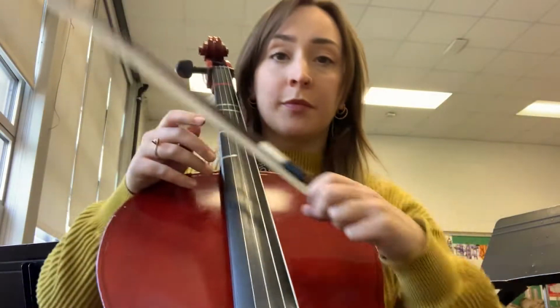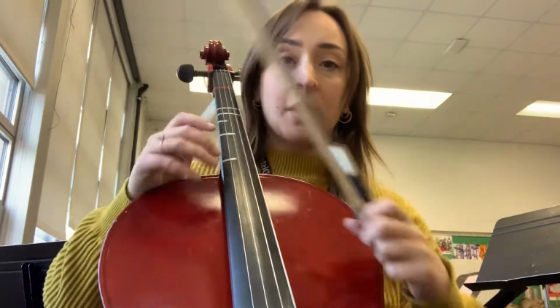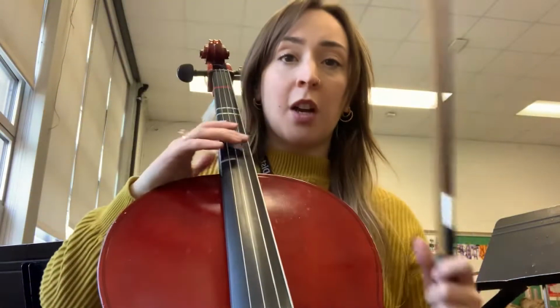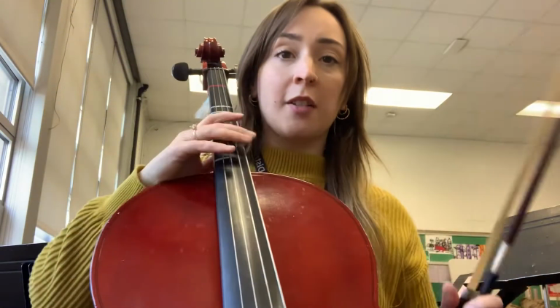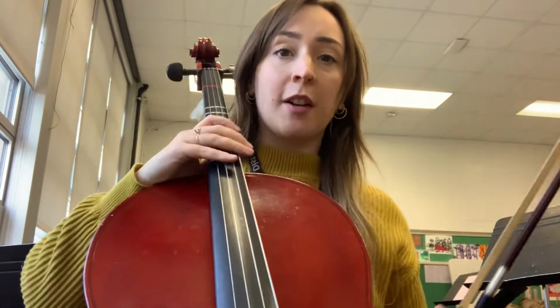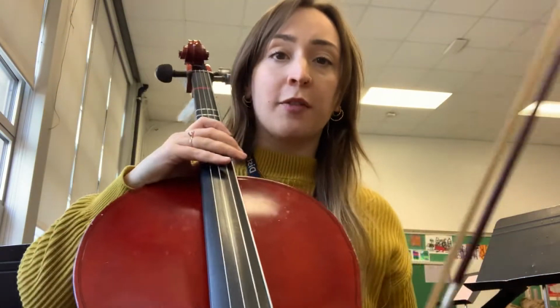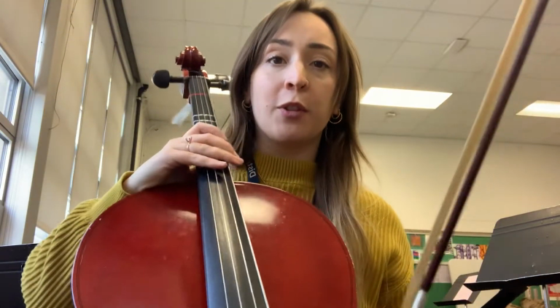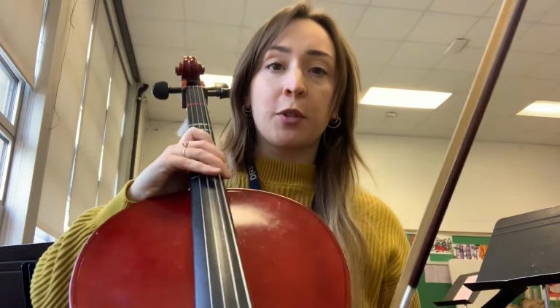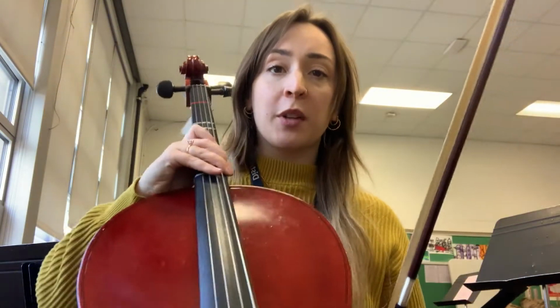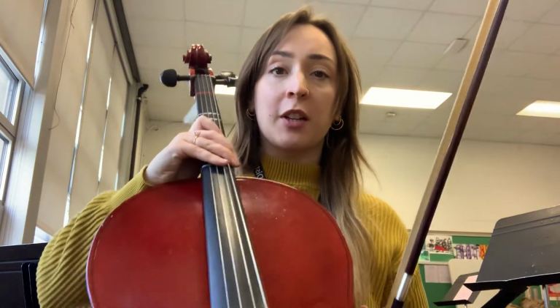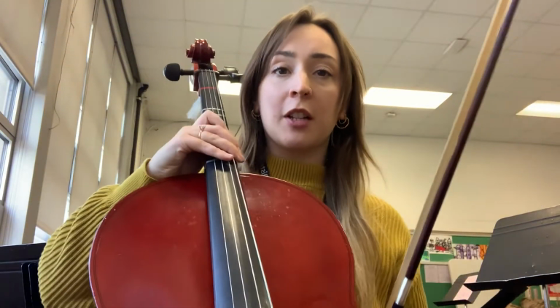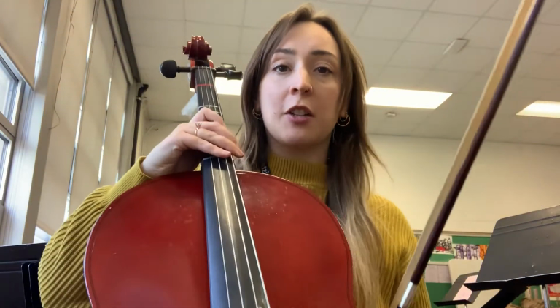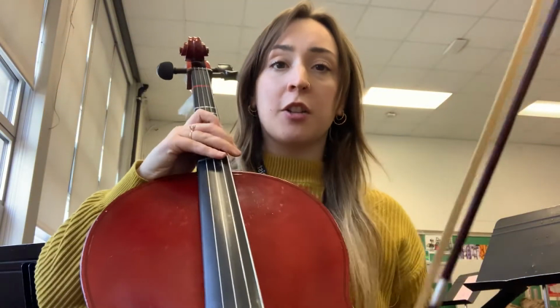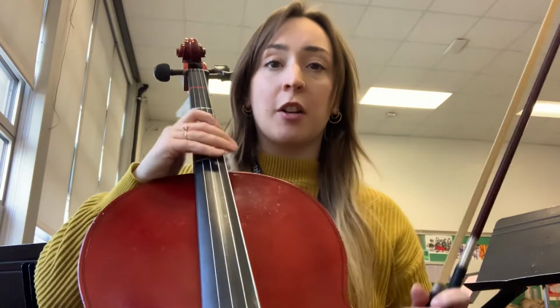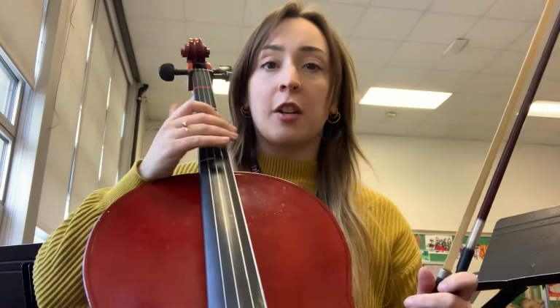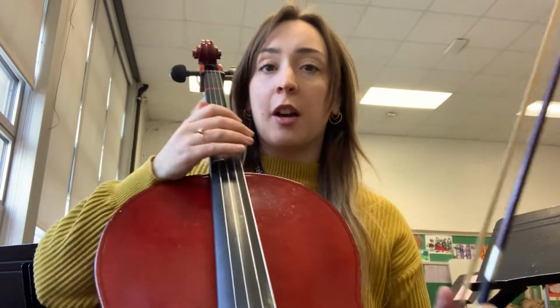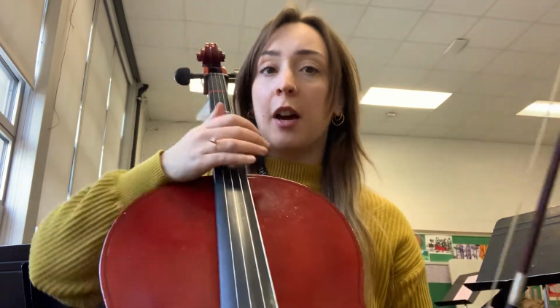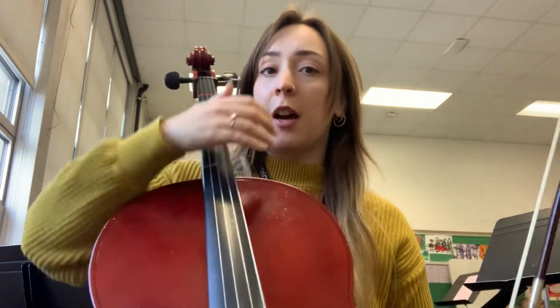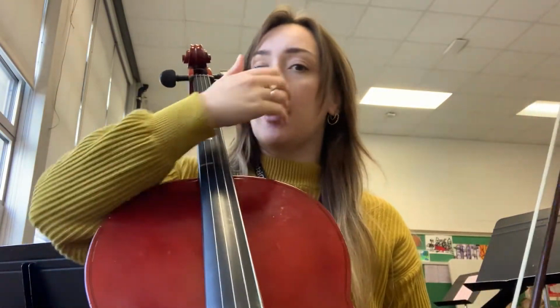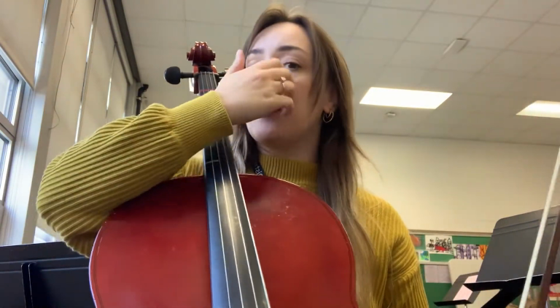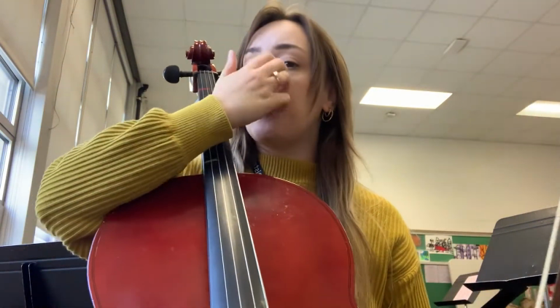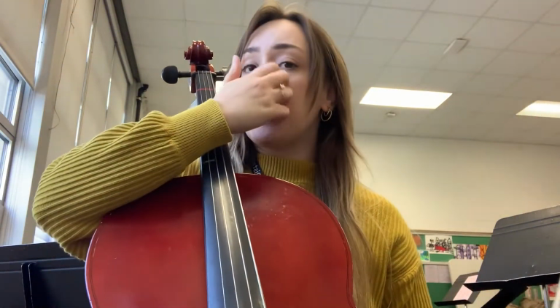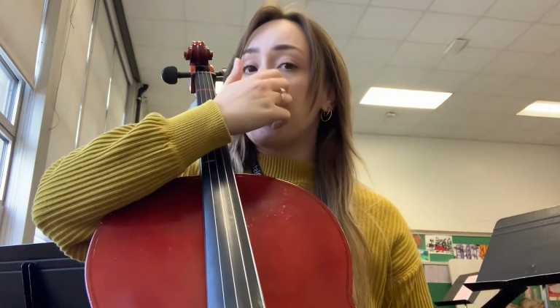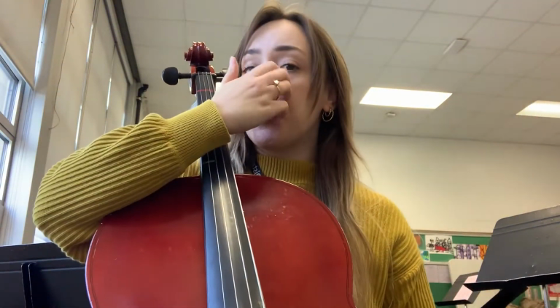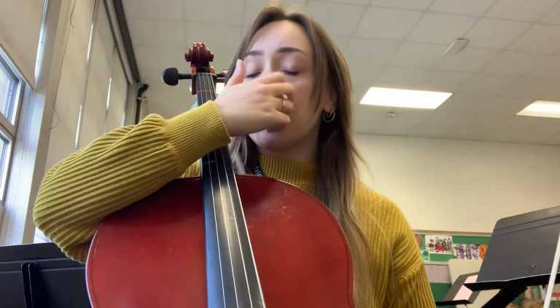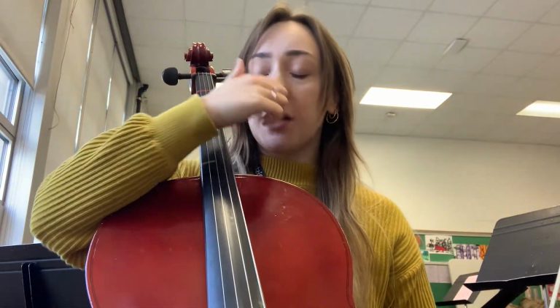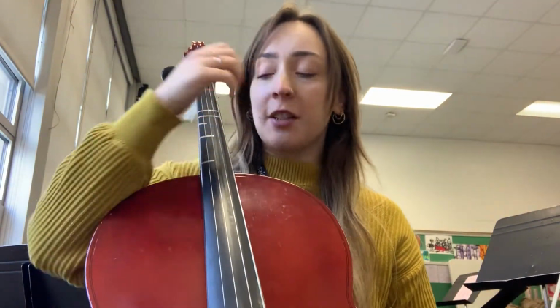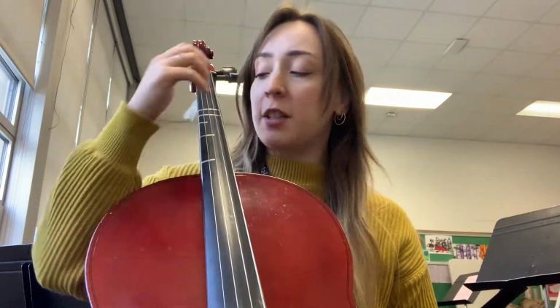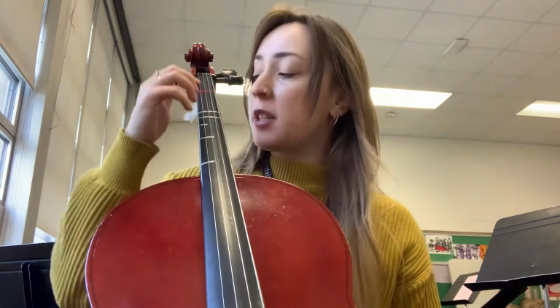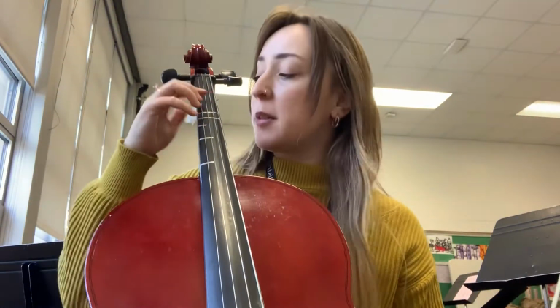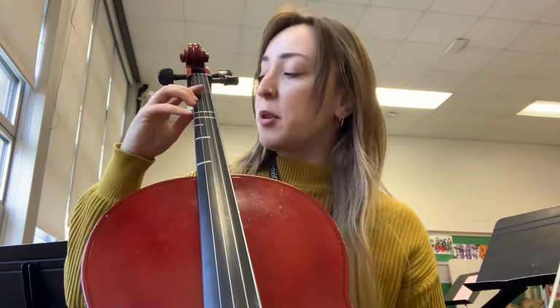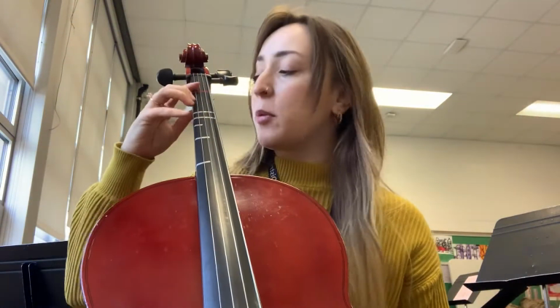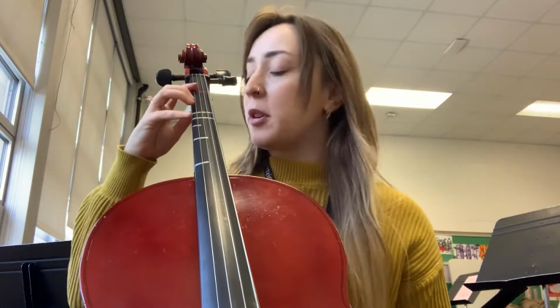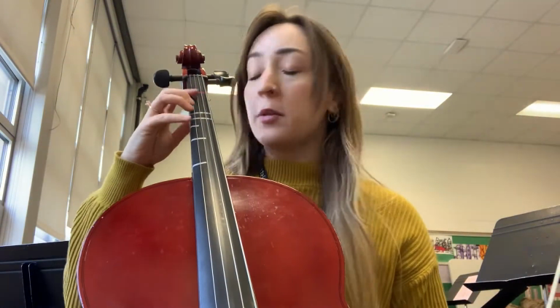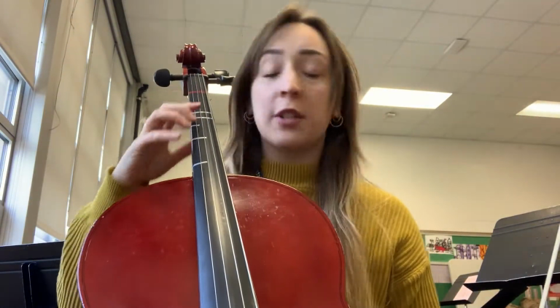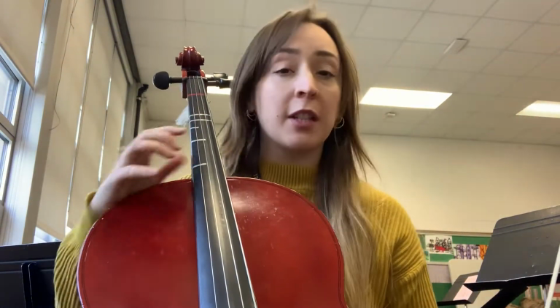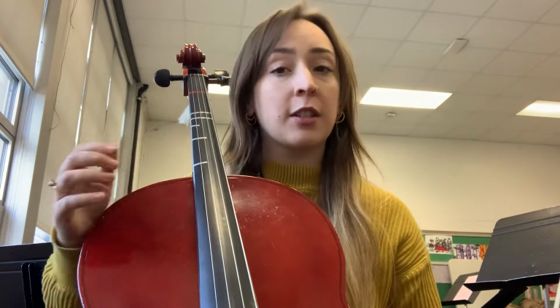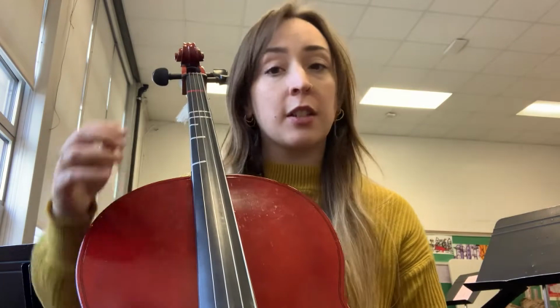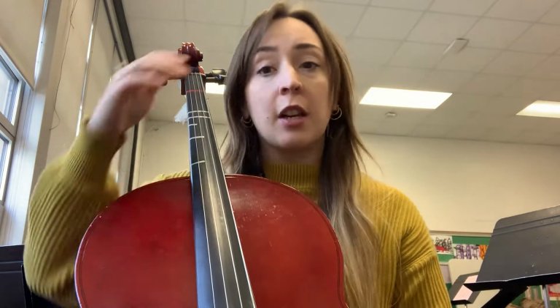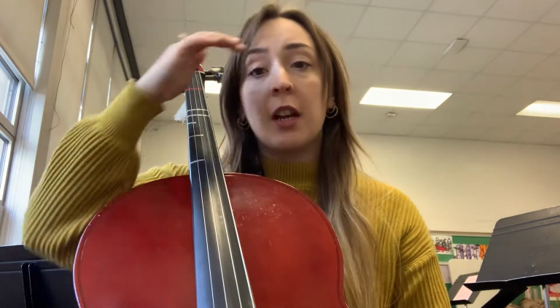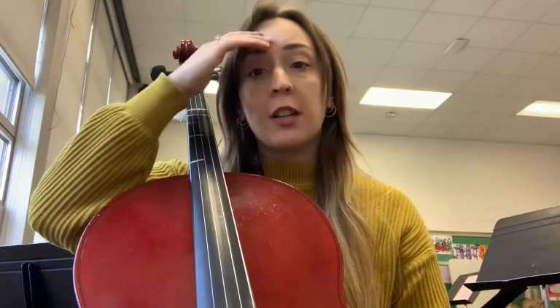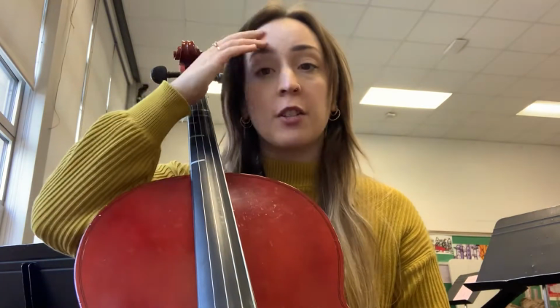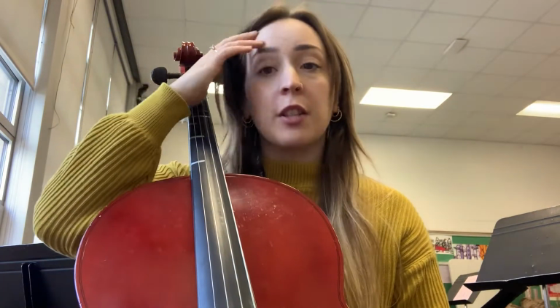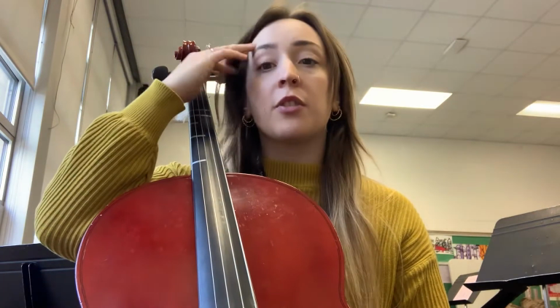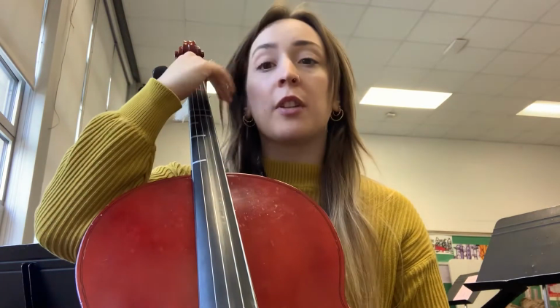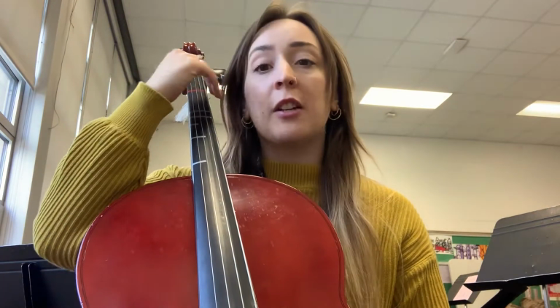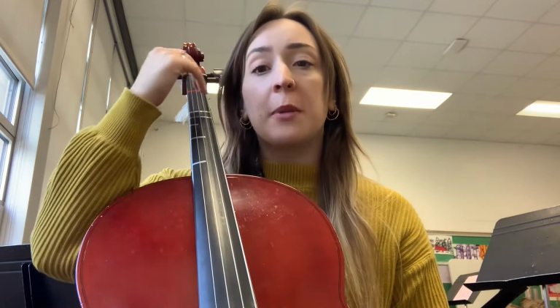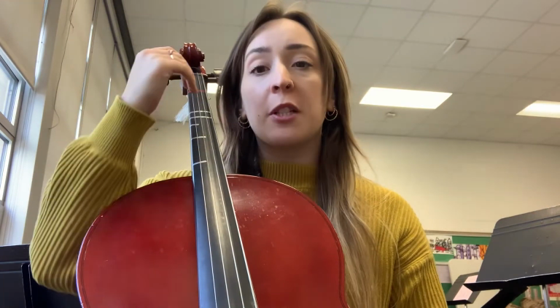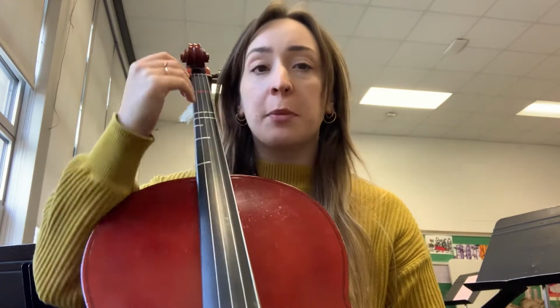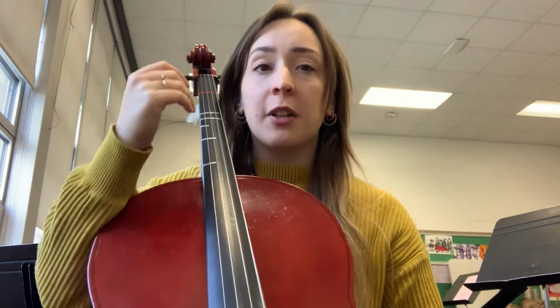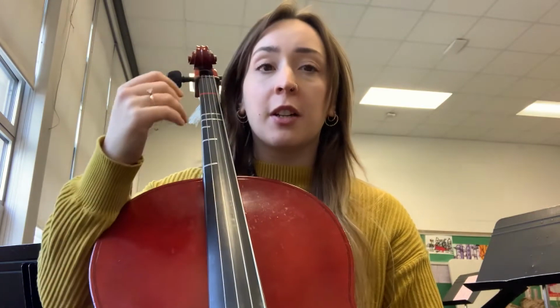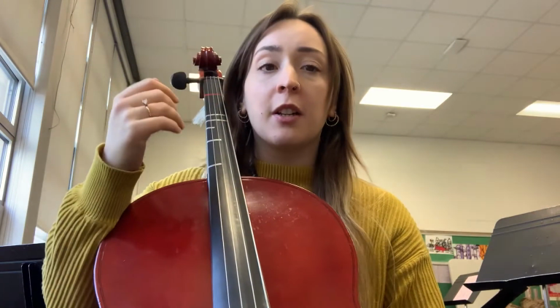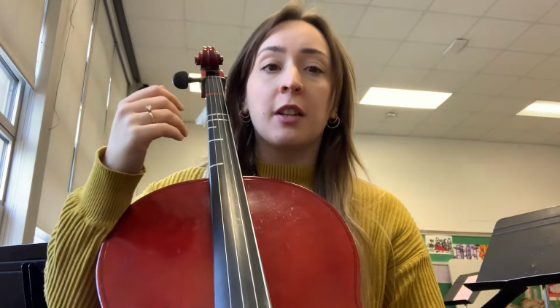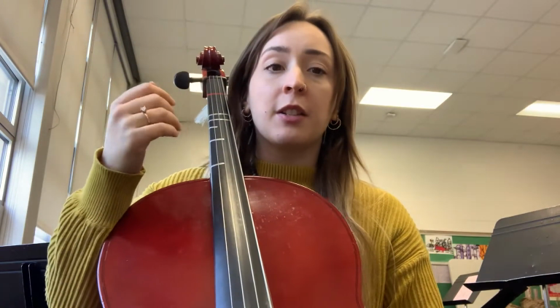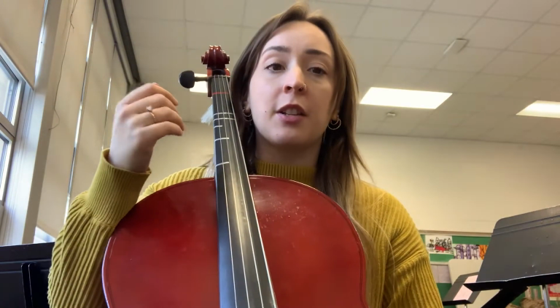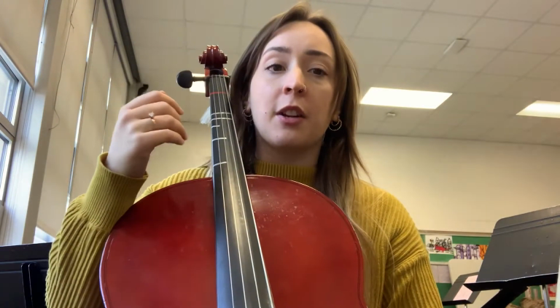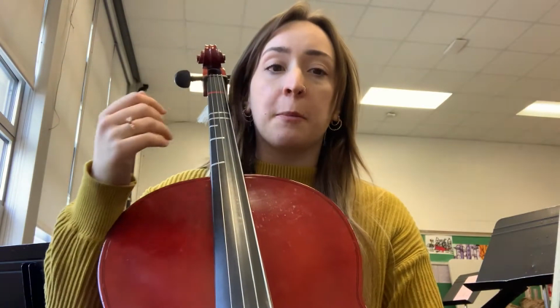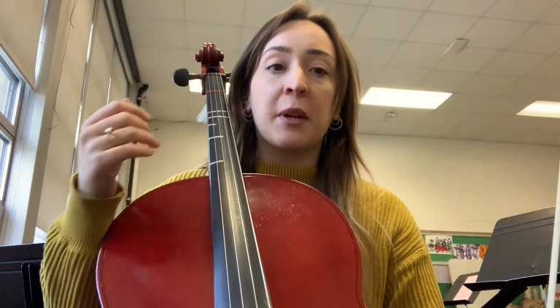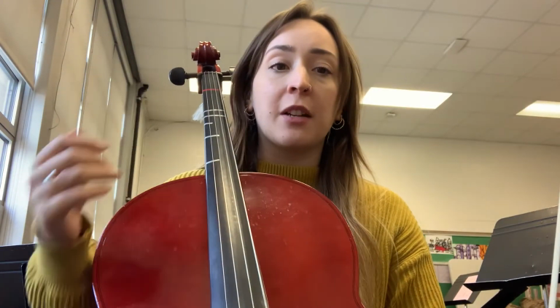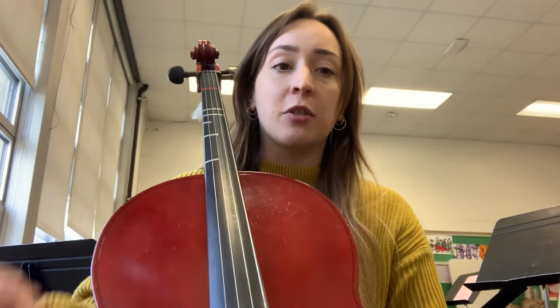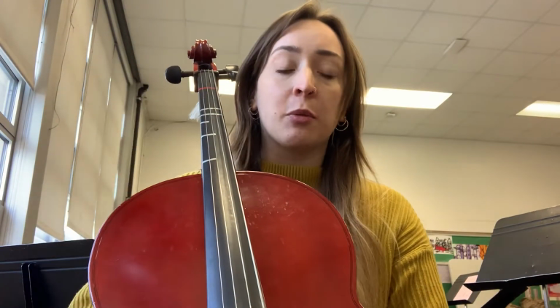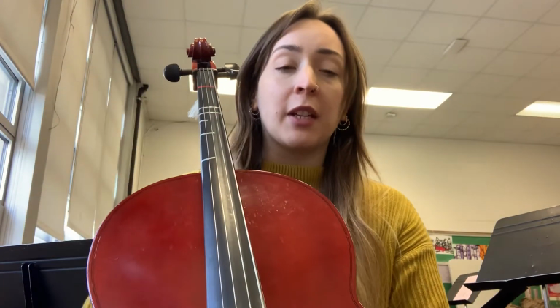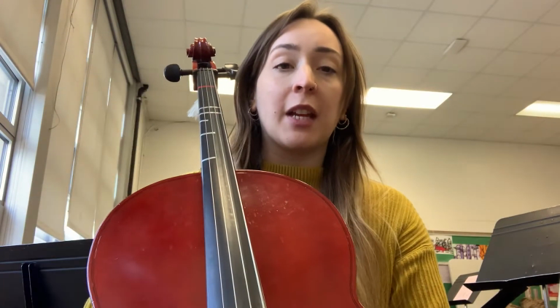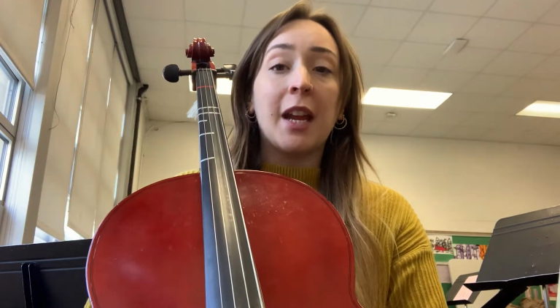All right, folks, we are going to start a French folk song. This is number 106 in your Essential Elements book. This is on page 28.